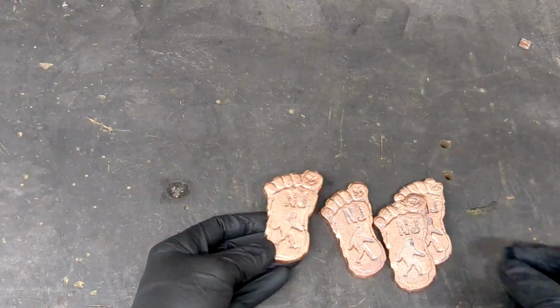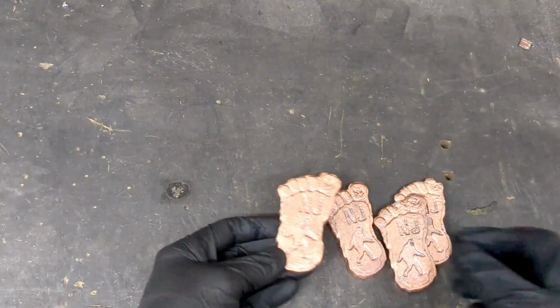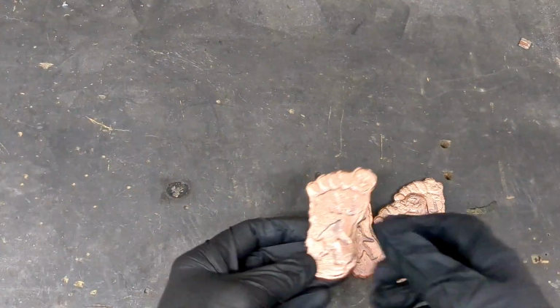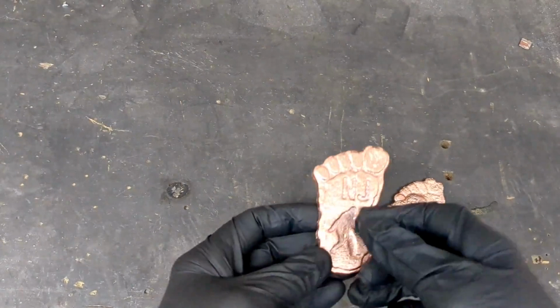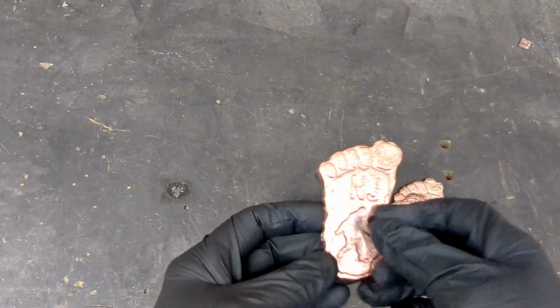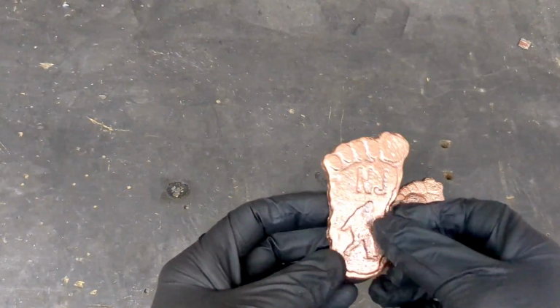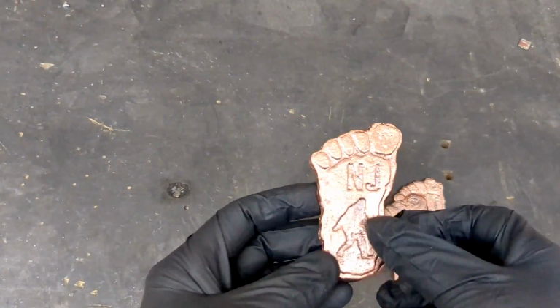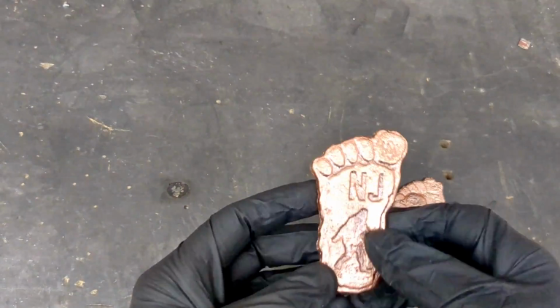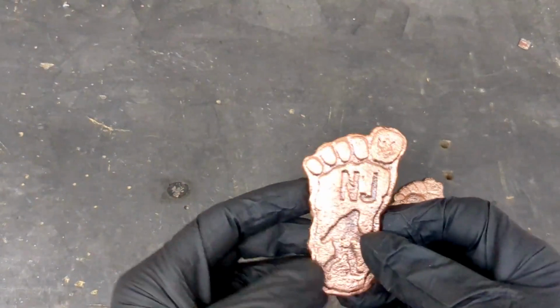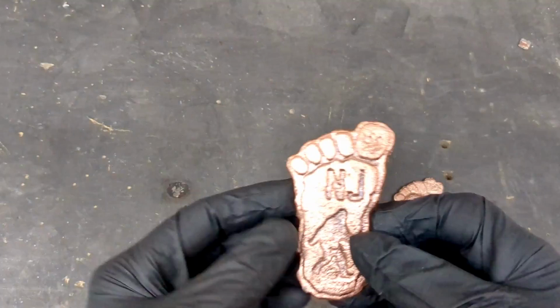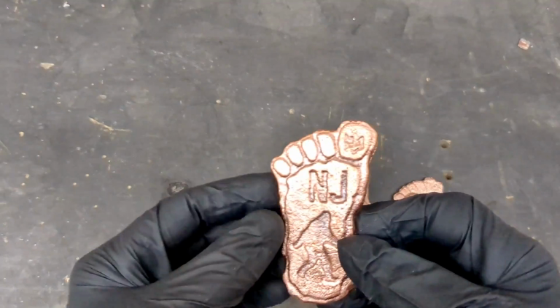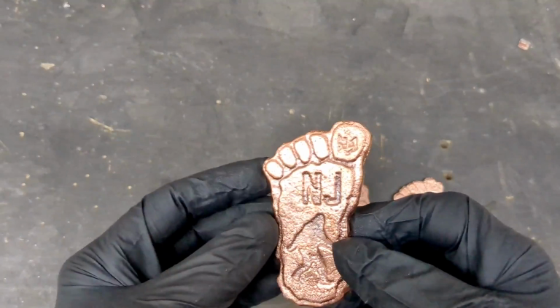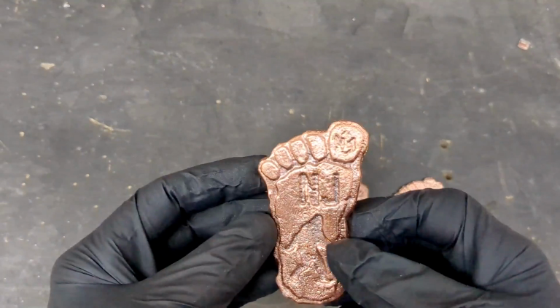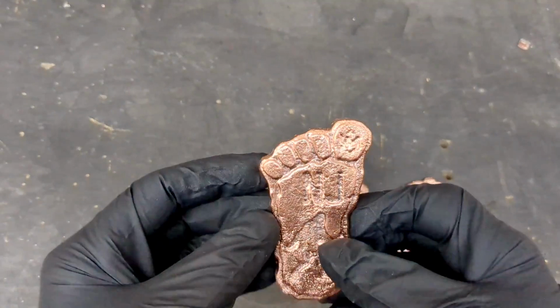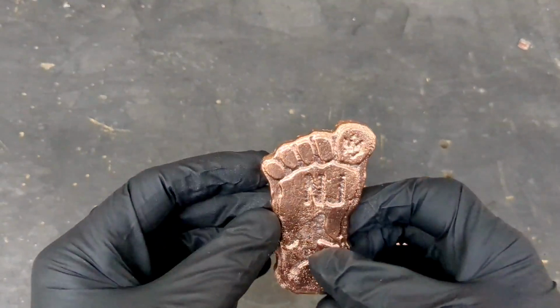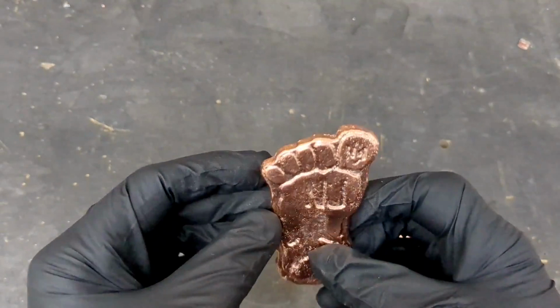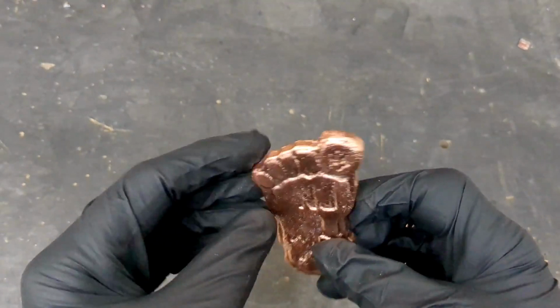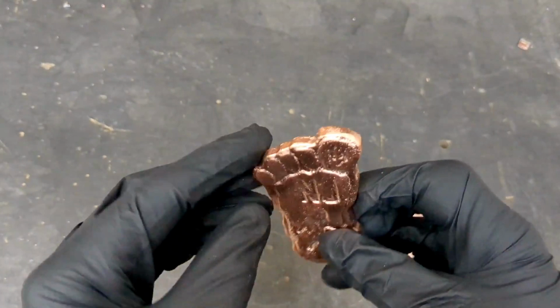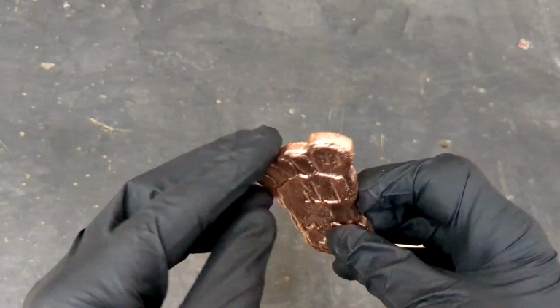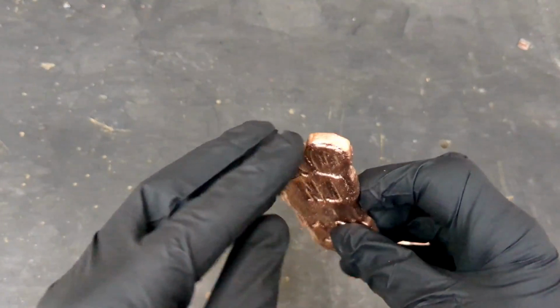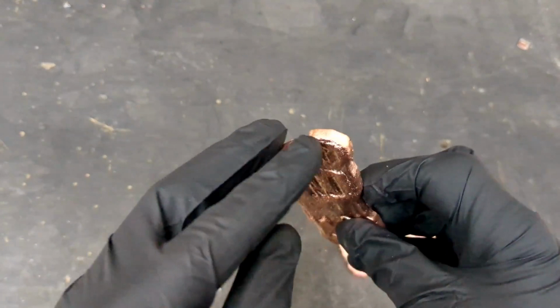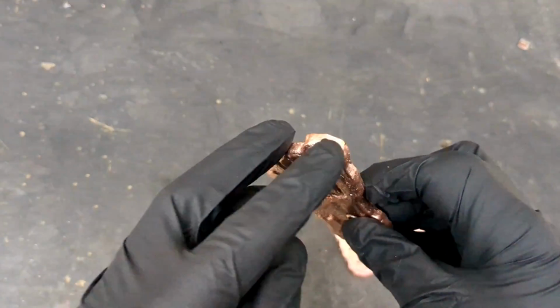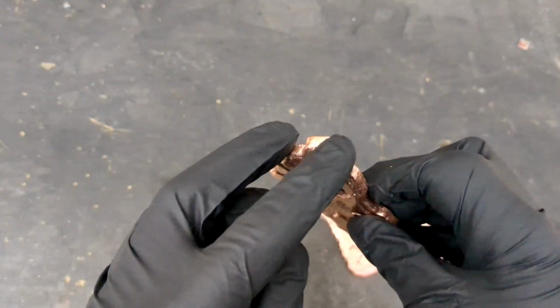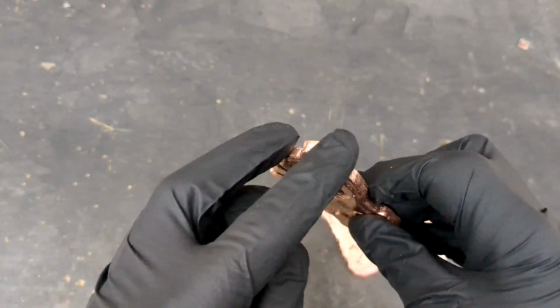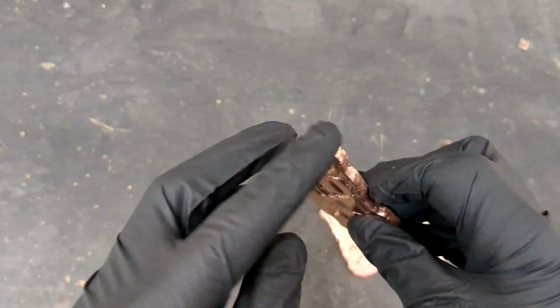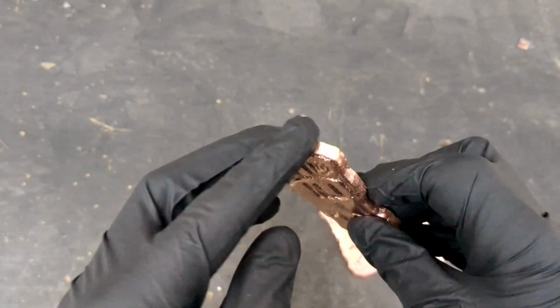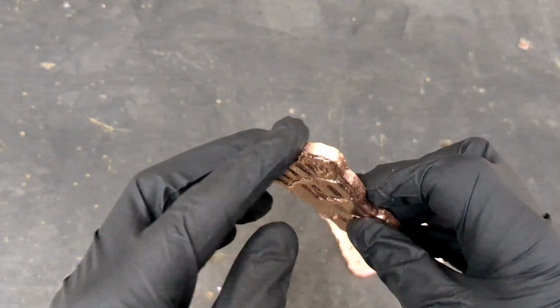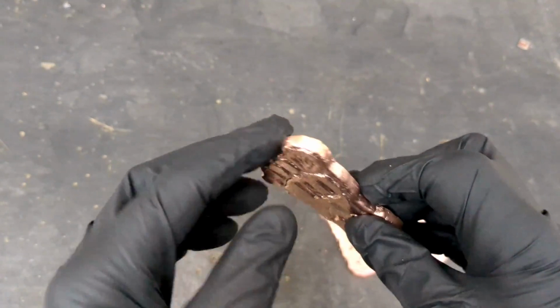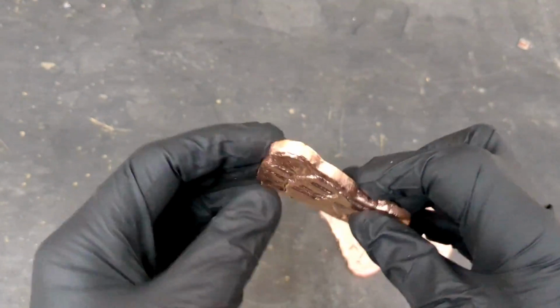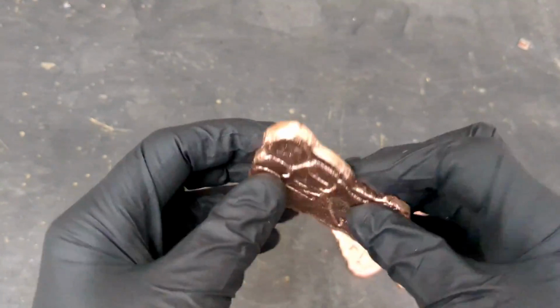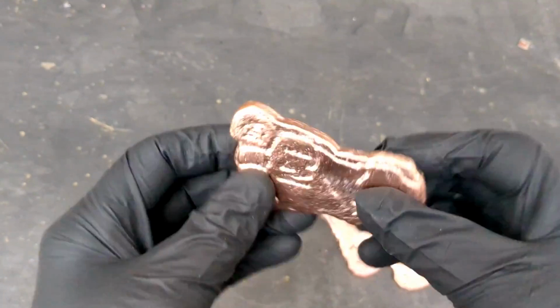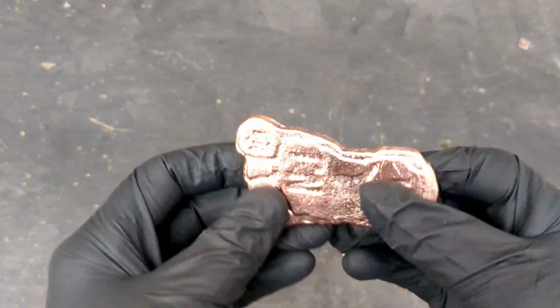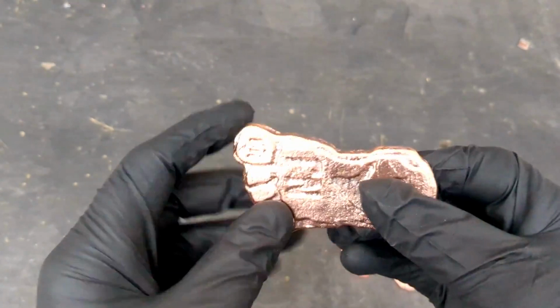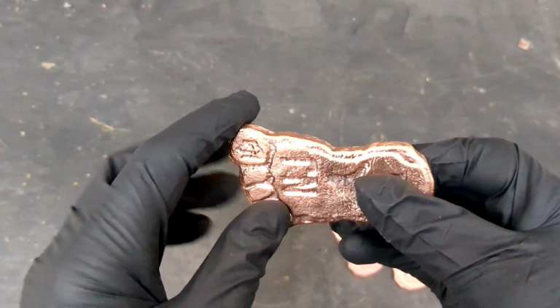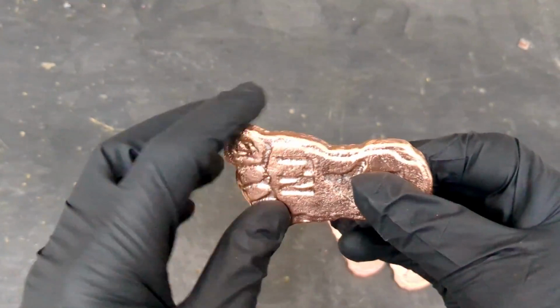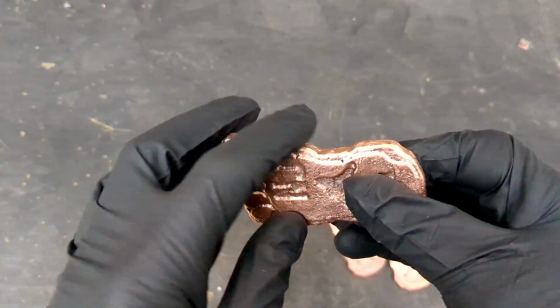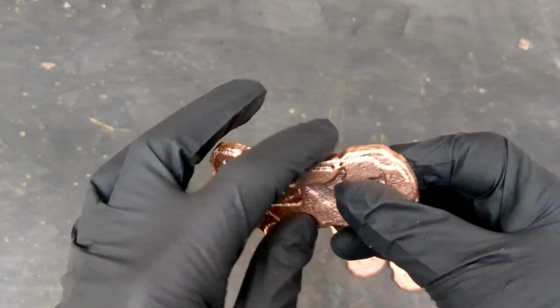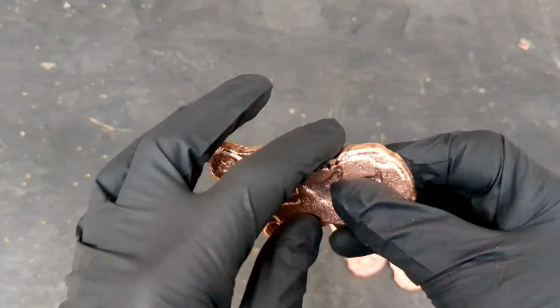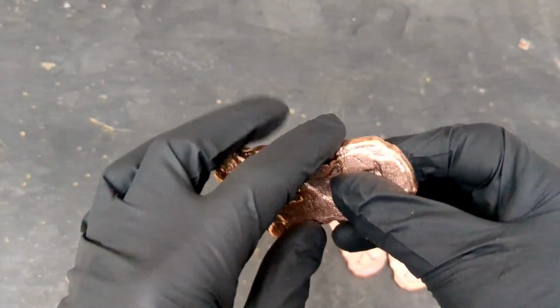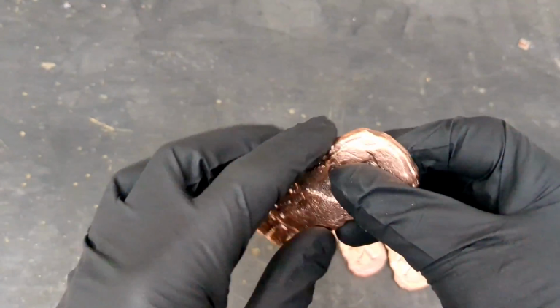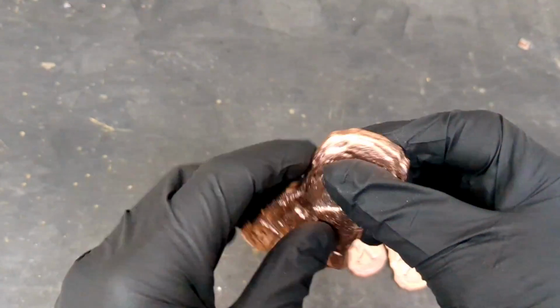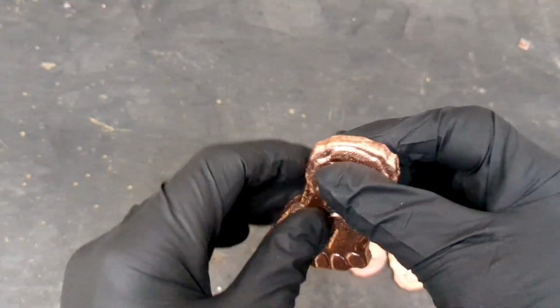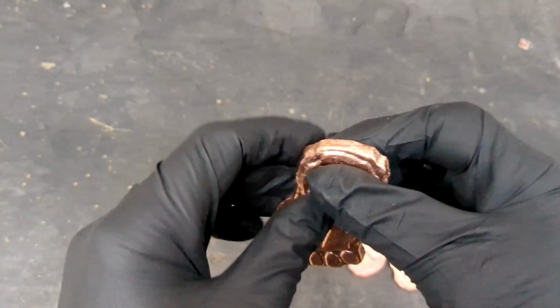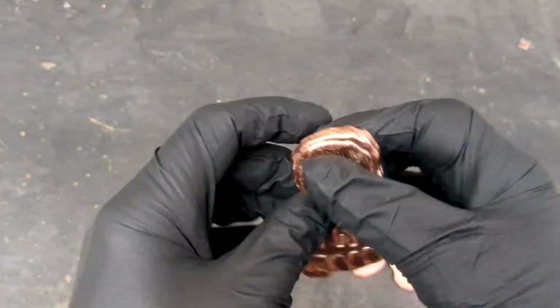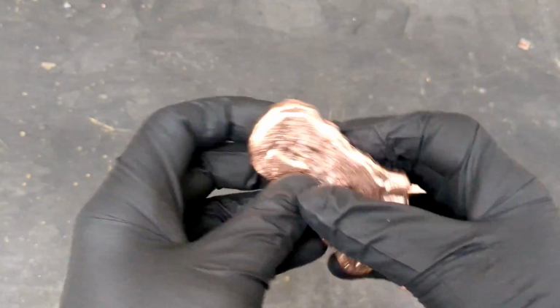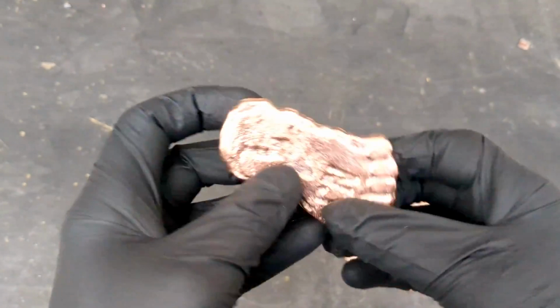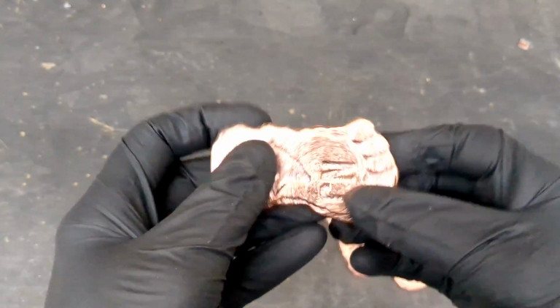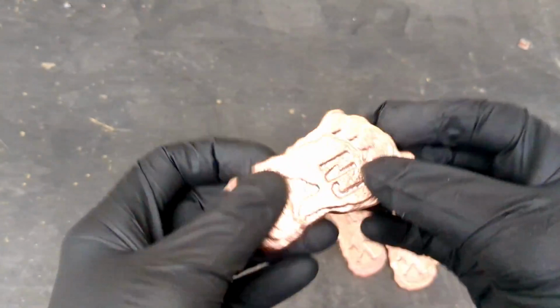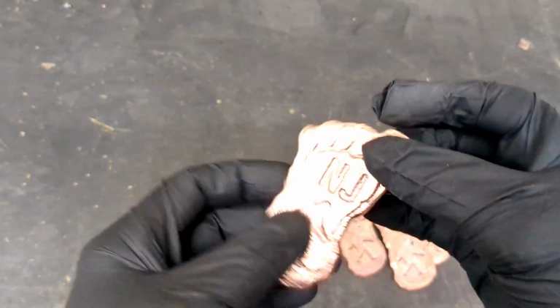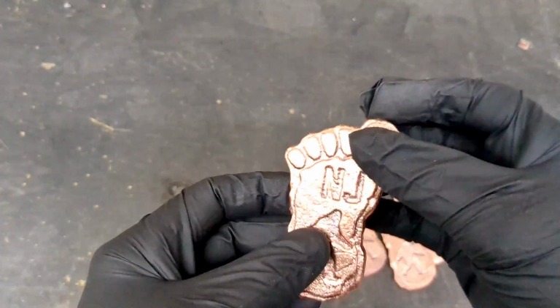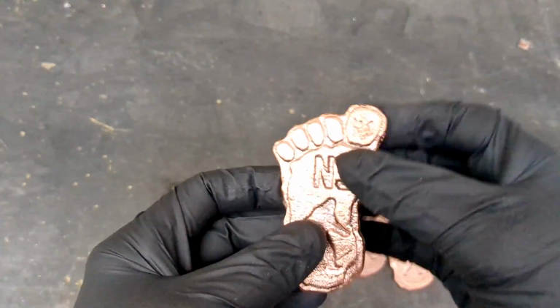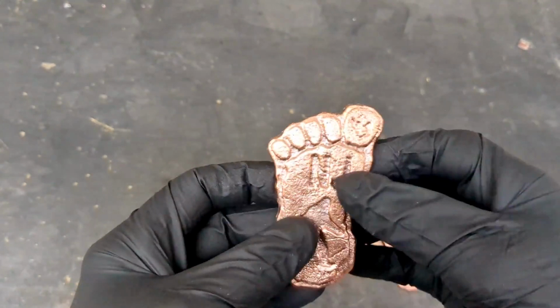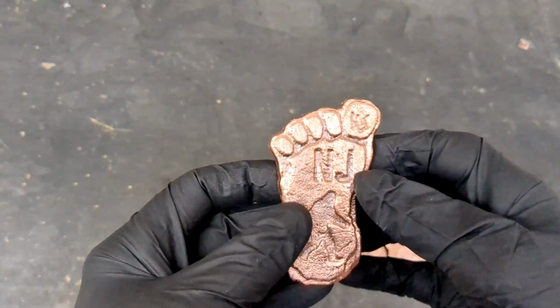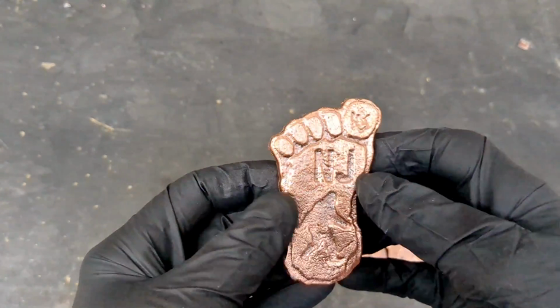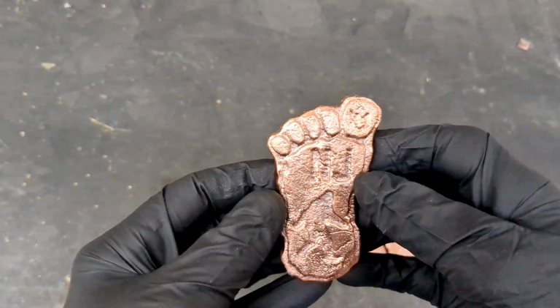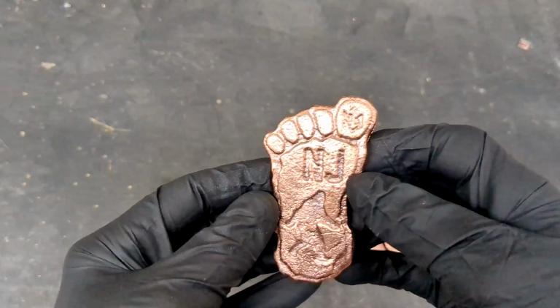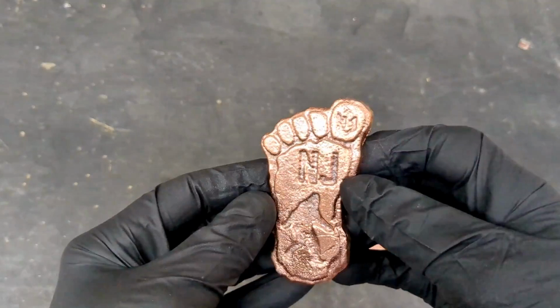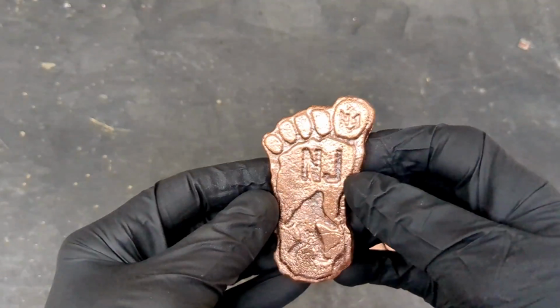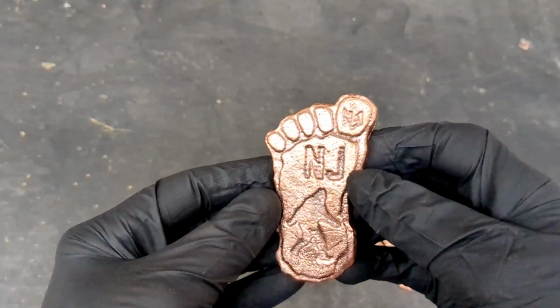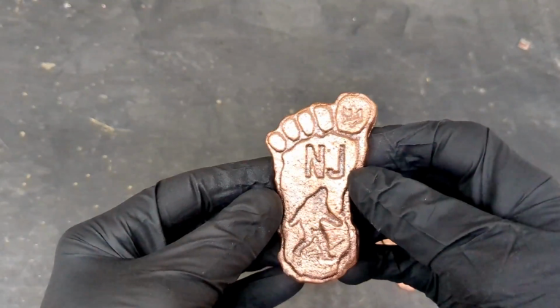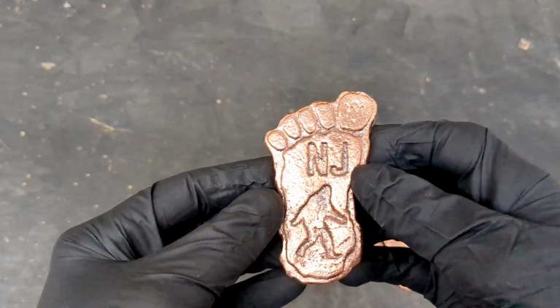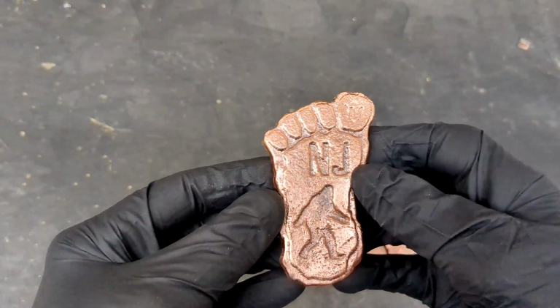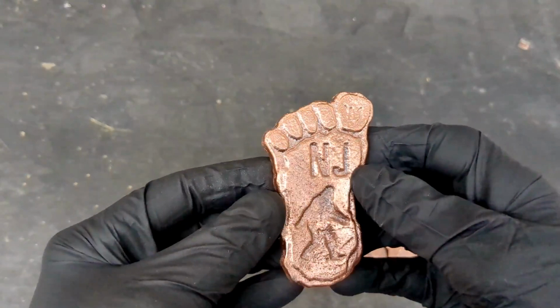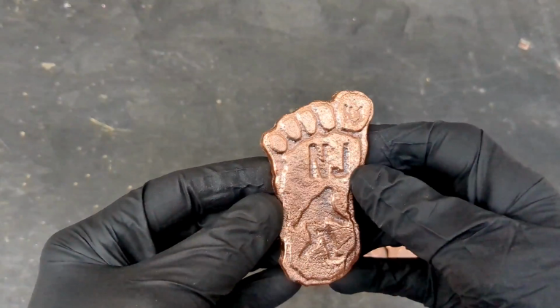I cleaned these up with a wire wheel, cut off the sprue, and cleaned up the edges. They all came out really good.